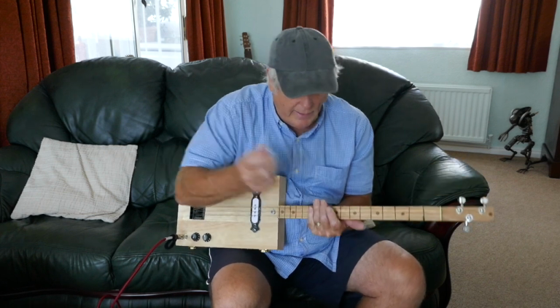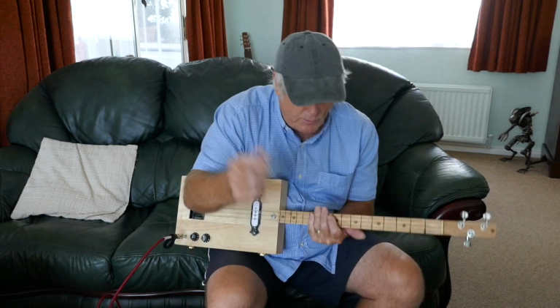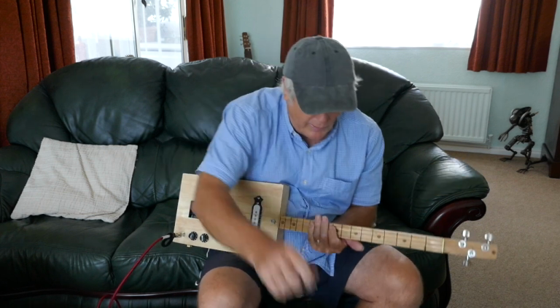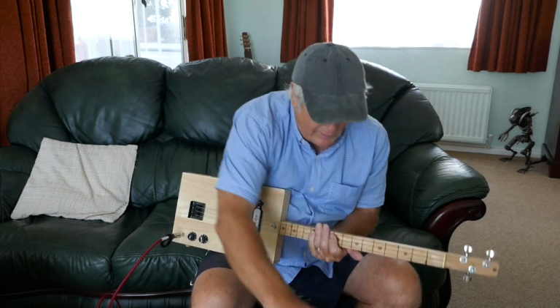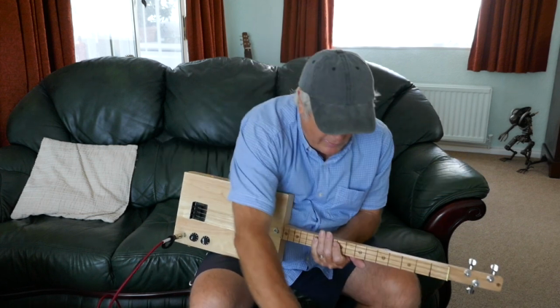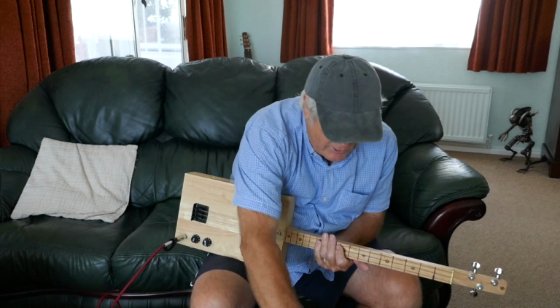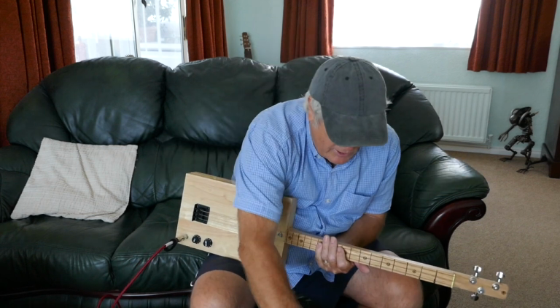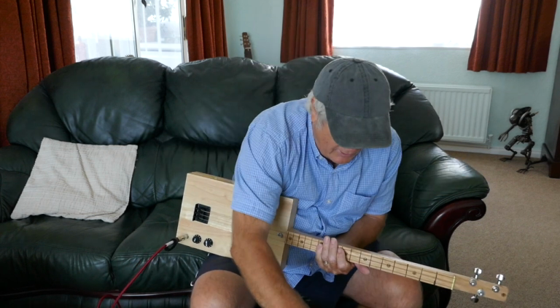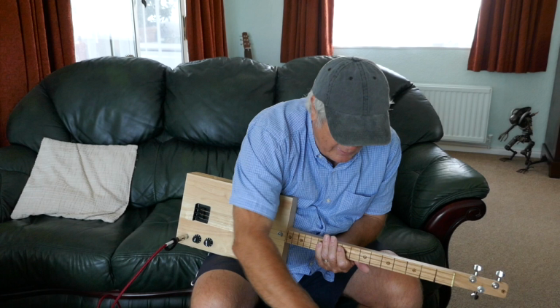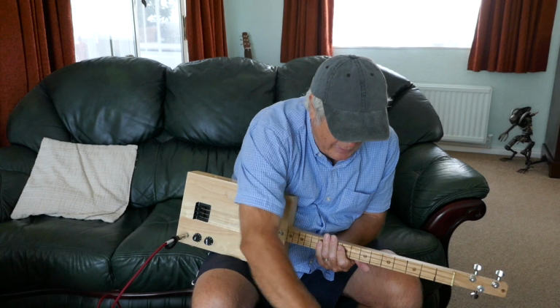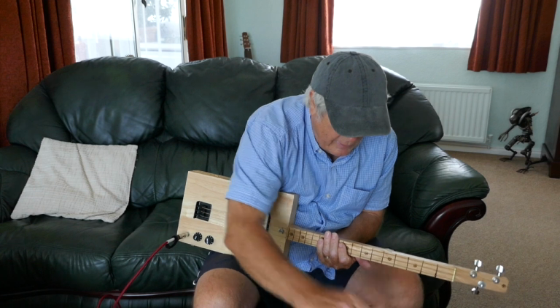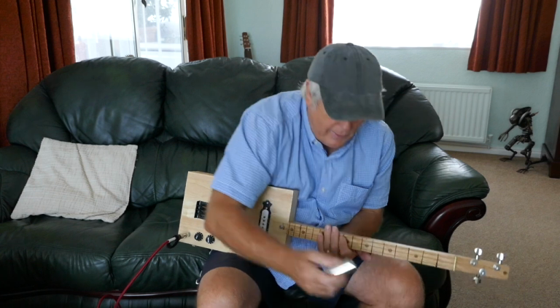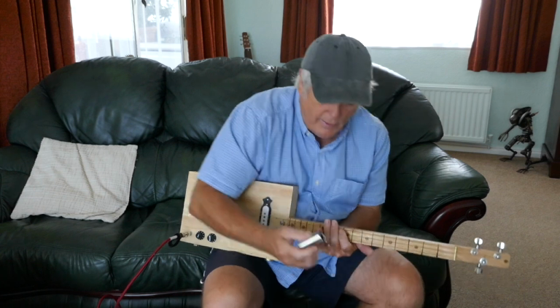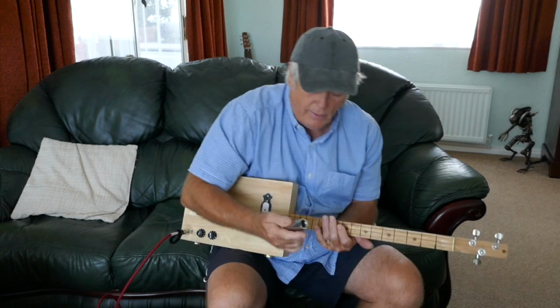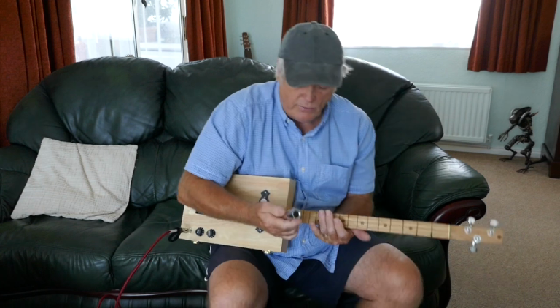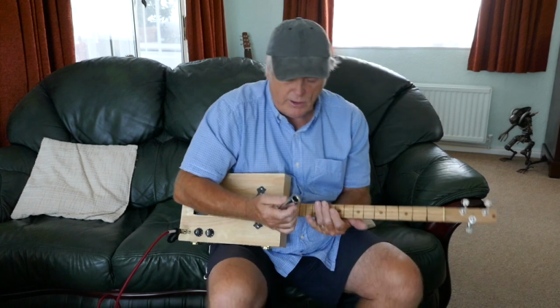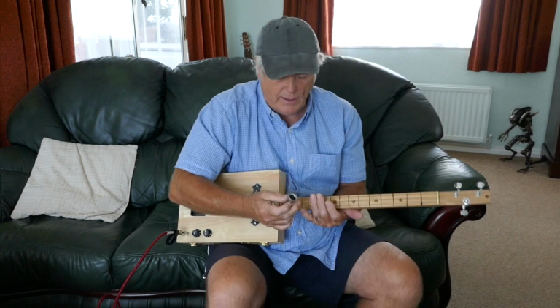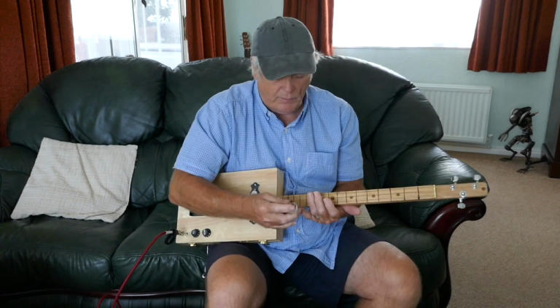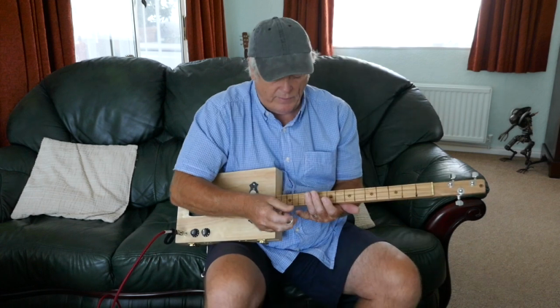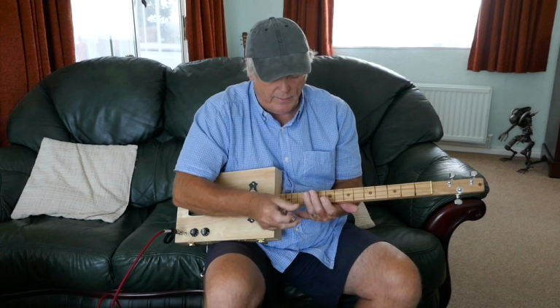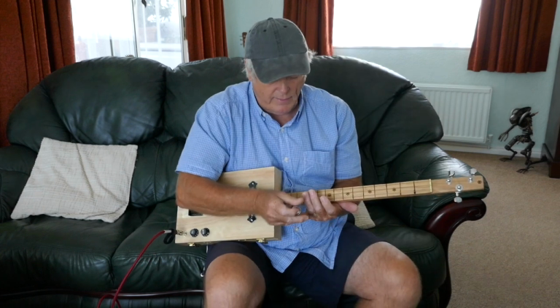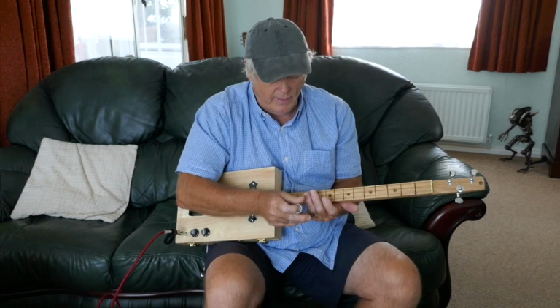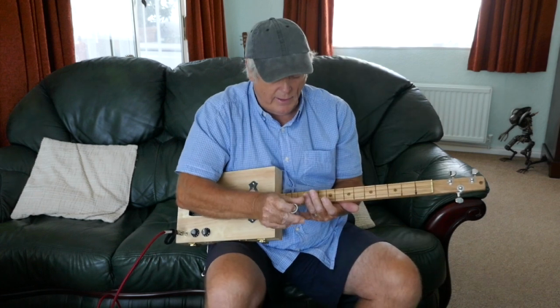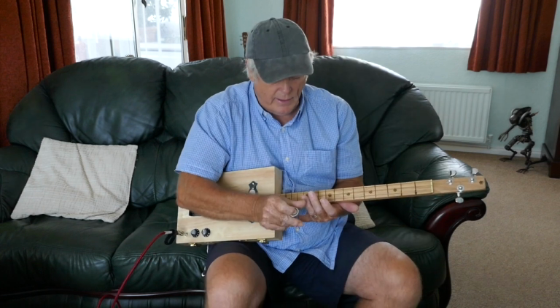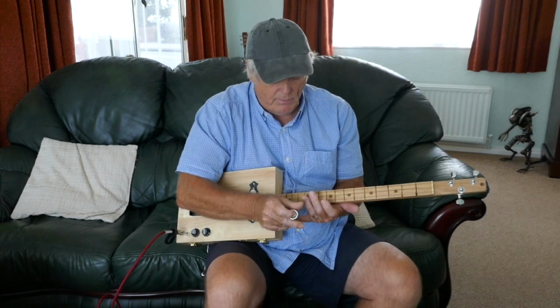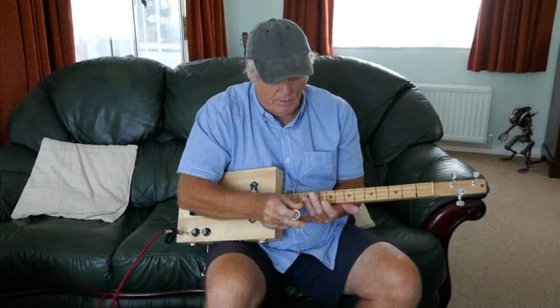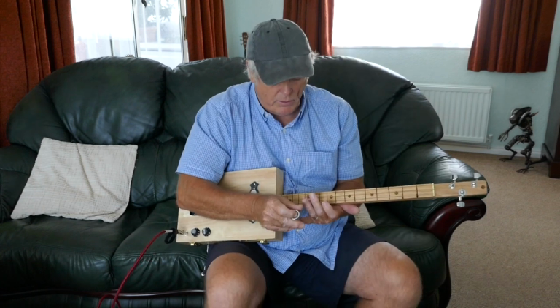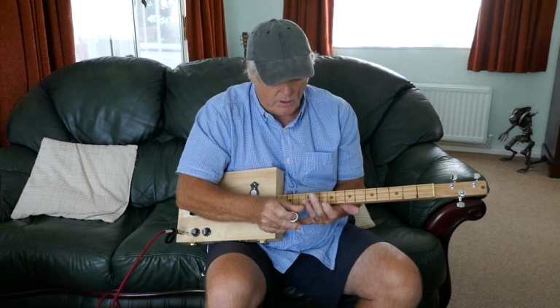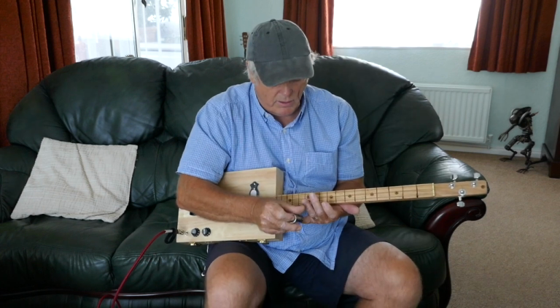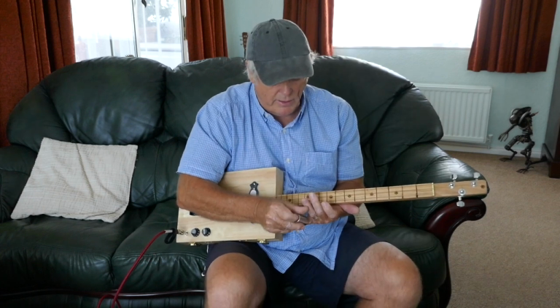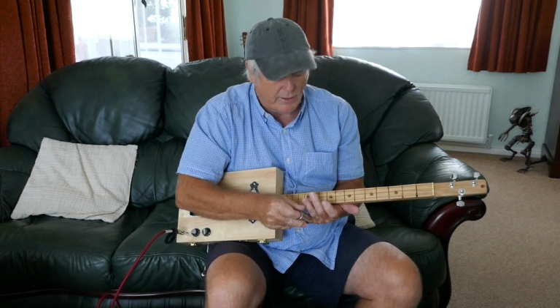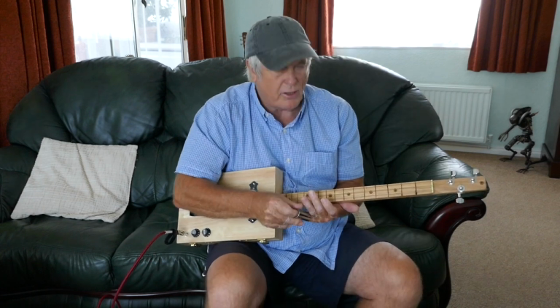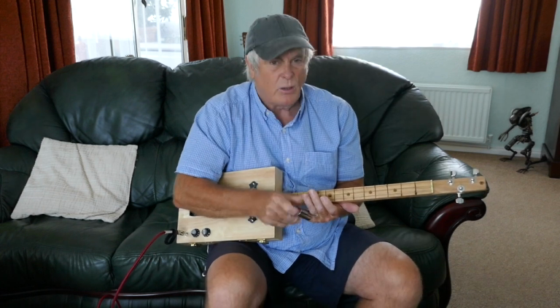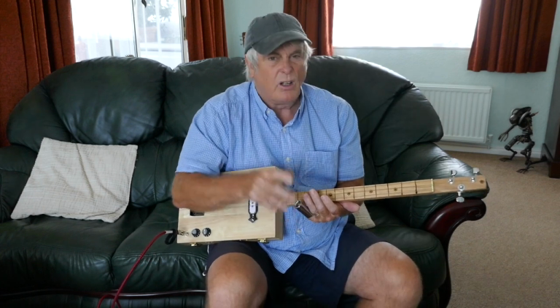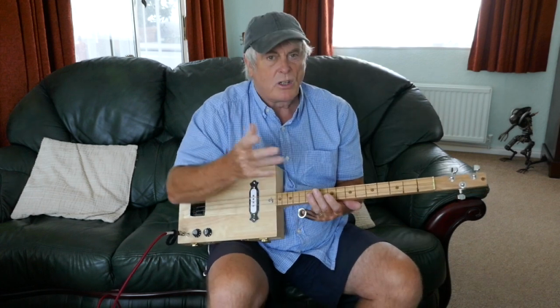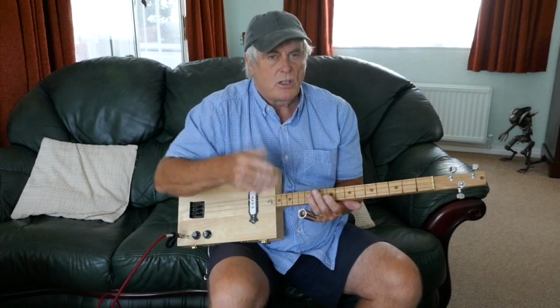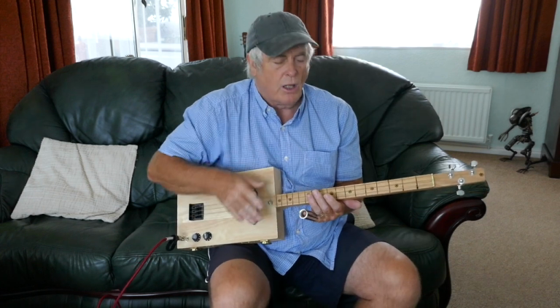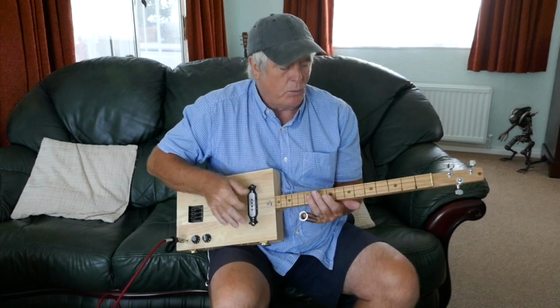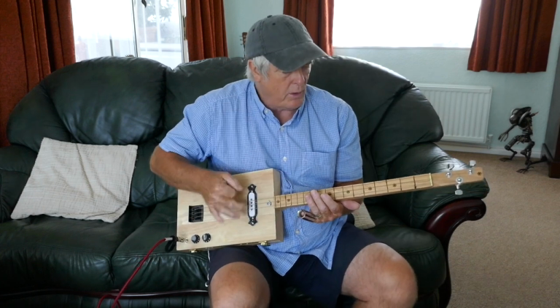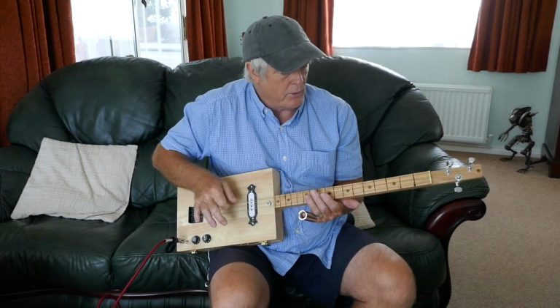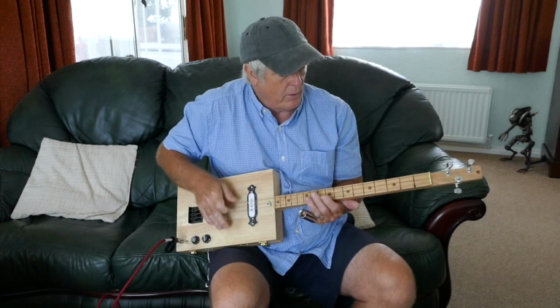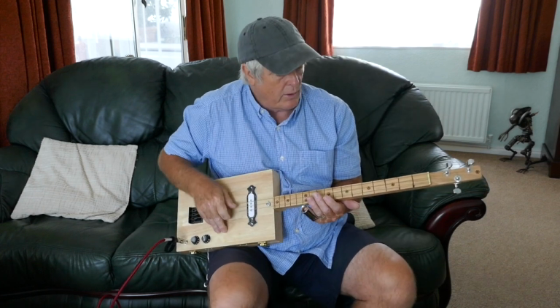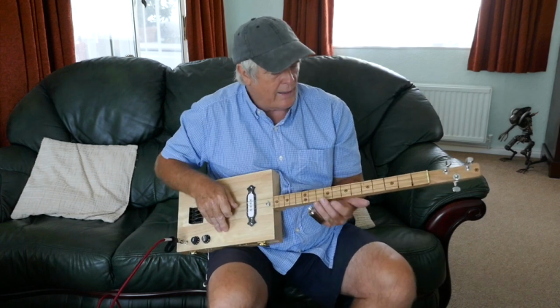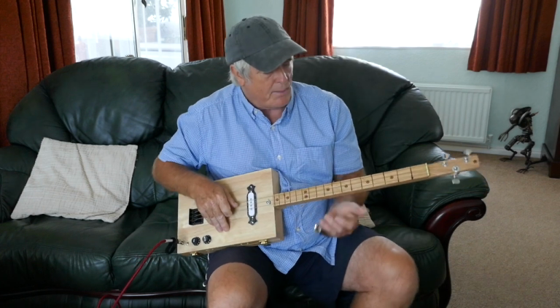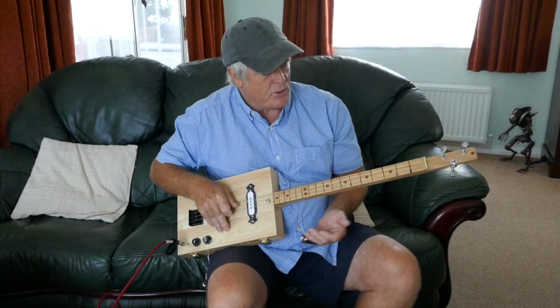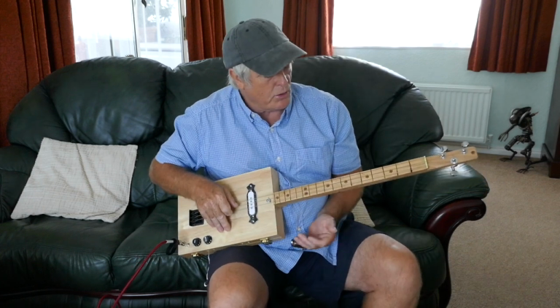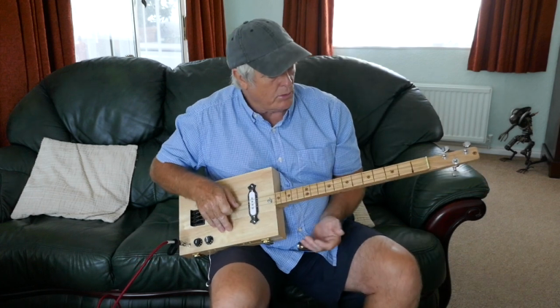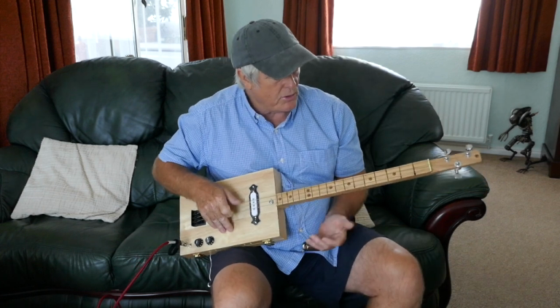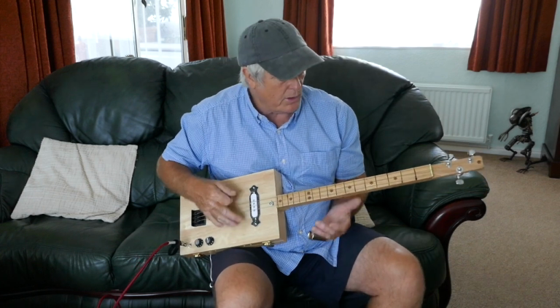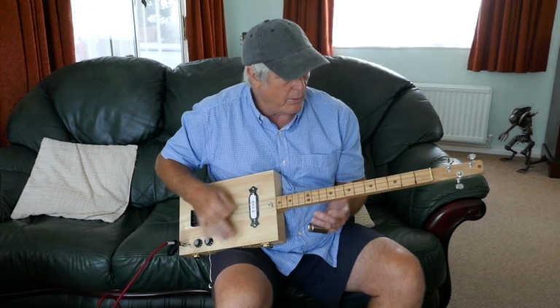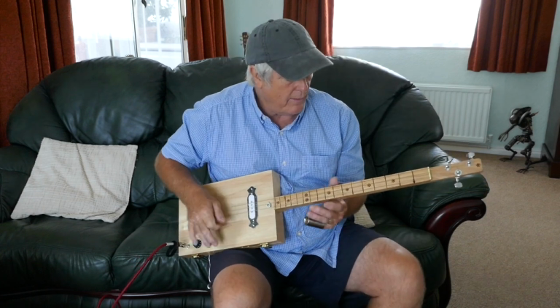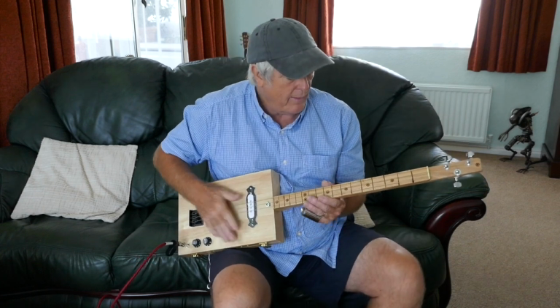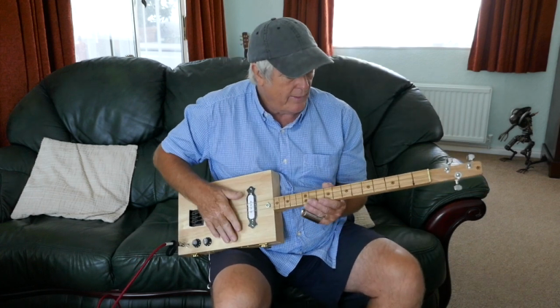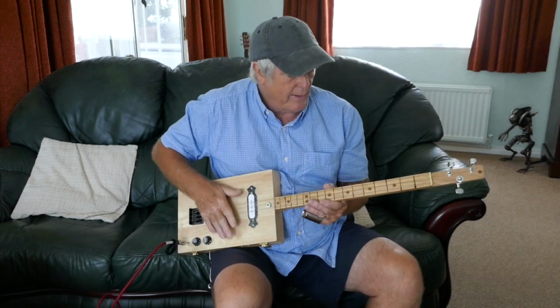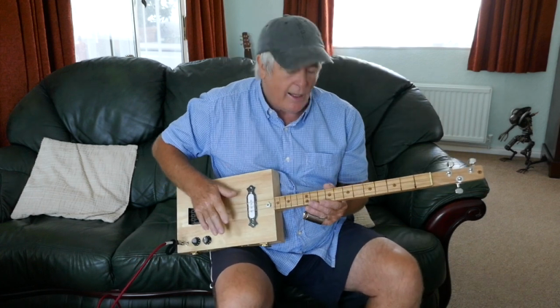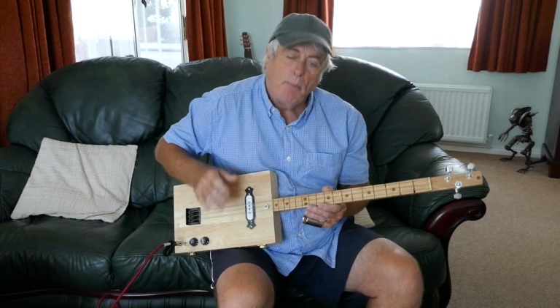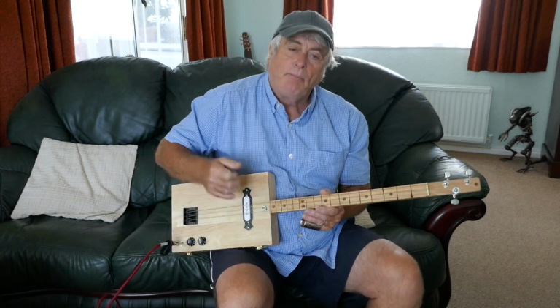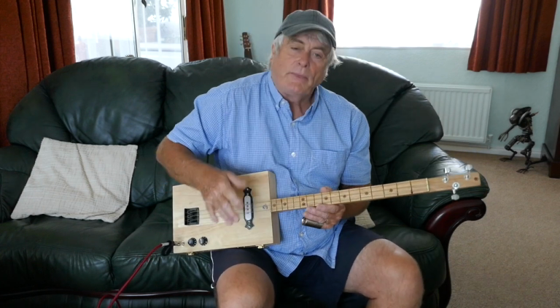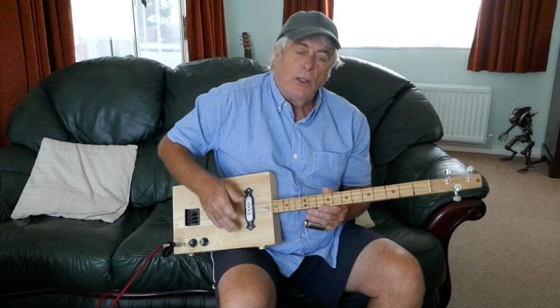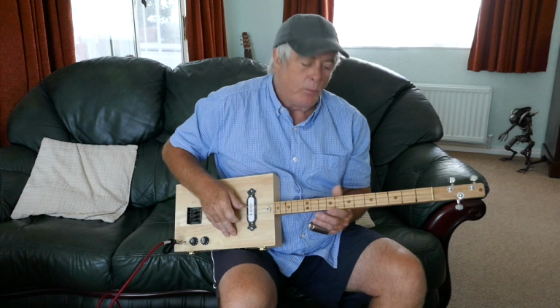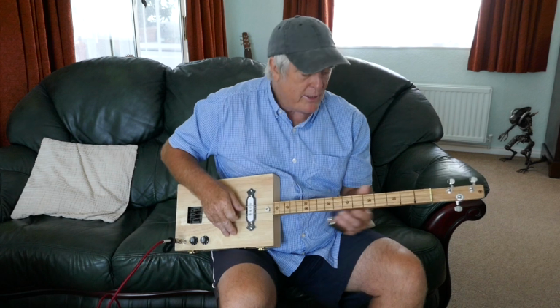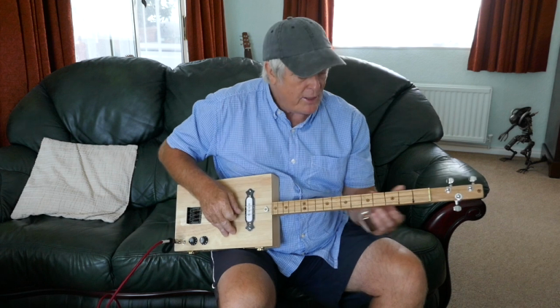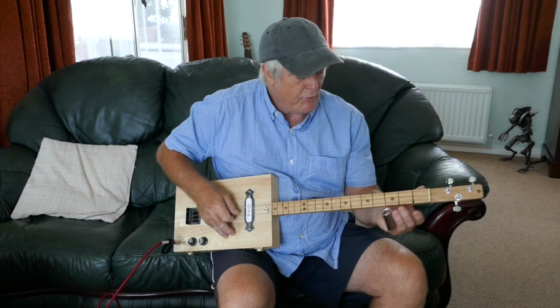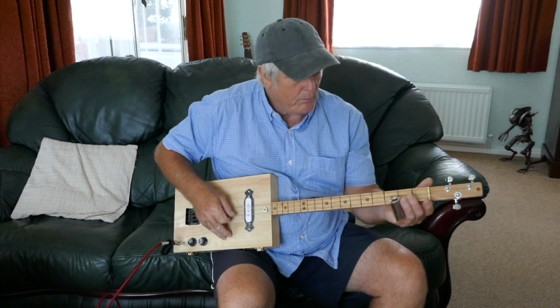That's for a glass slide, and obviously now with a metal slide. I don't do a lot of slide work — I do a lot of lap steel work — so it's a little bit different.